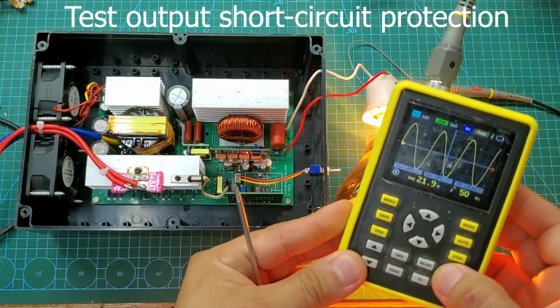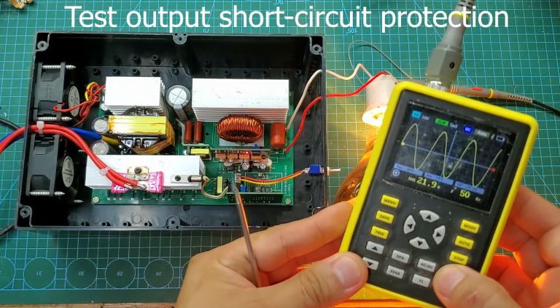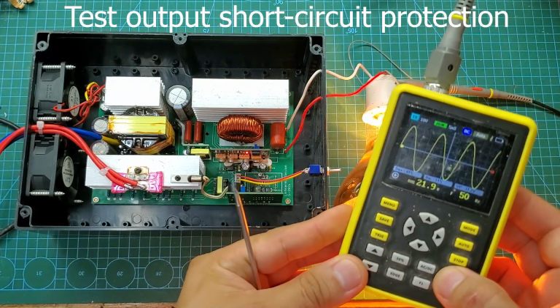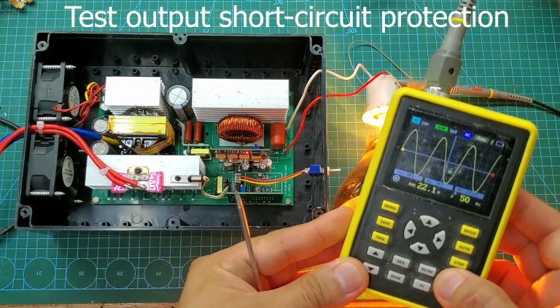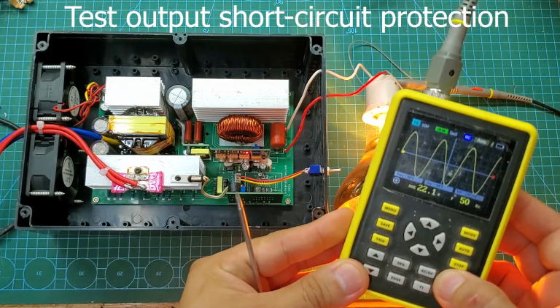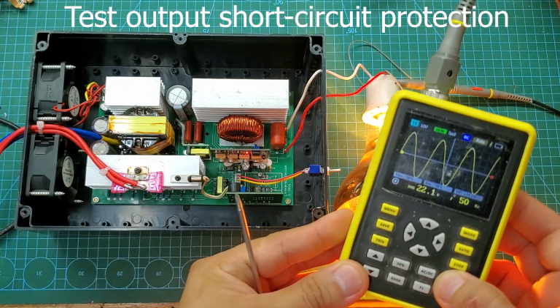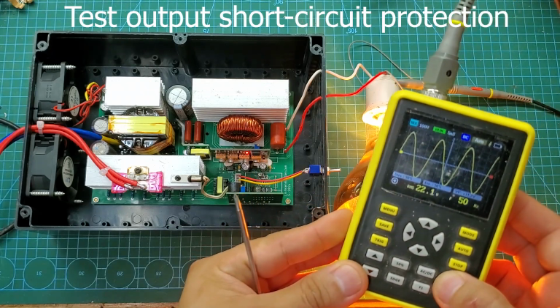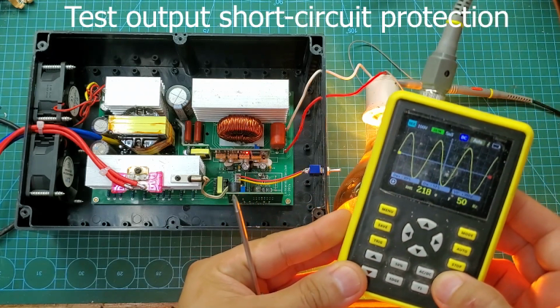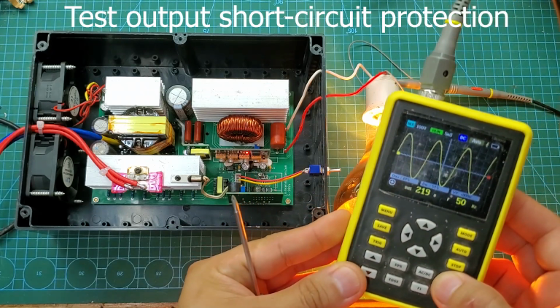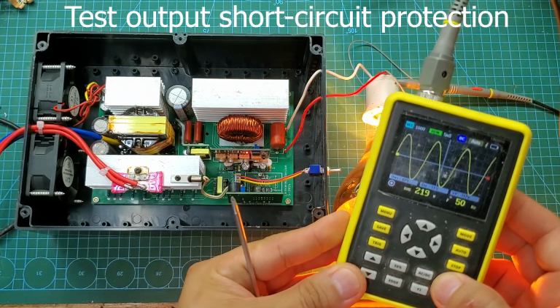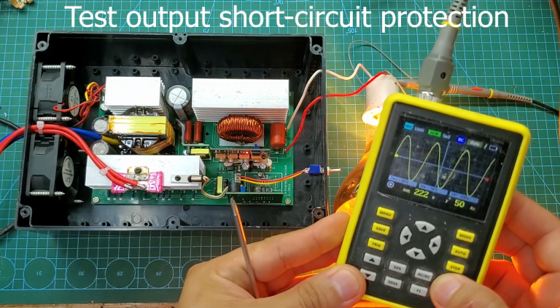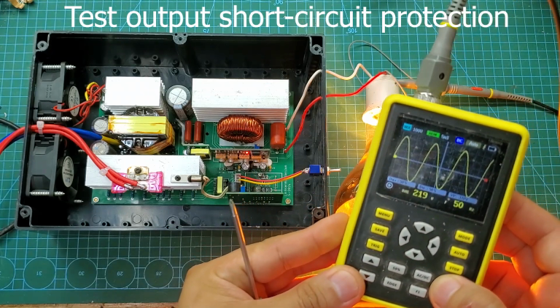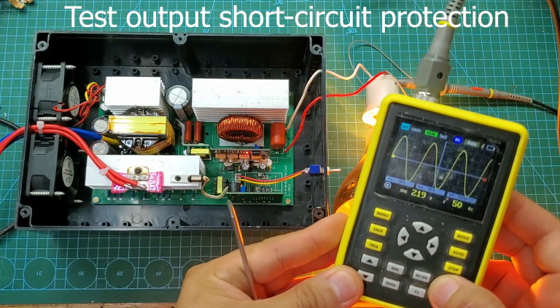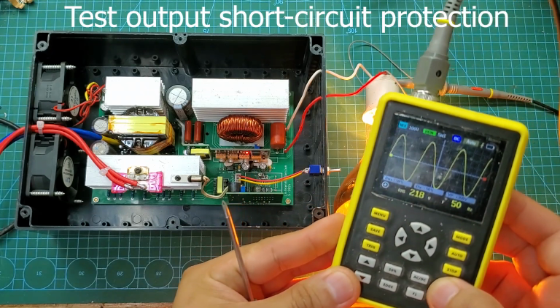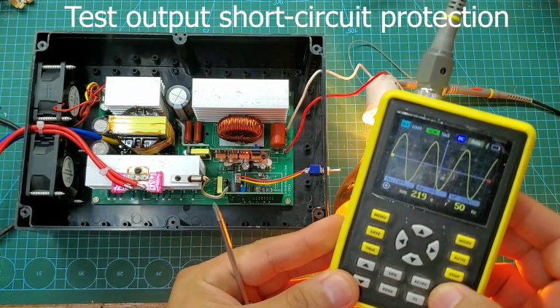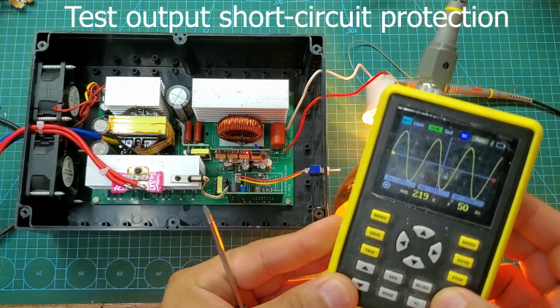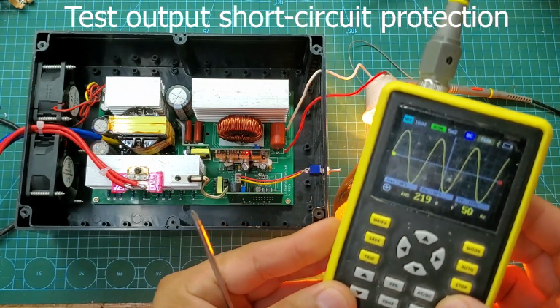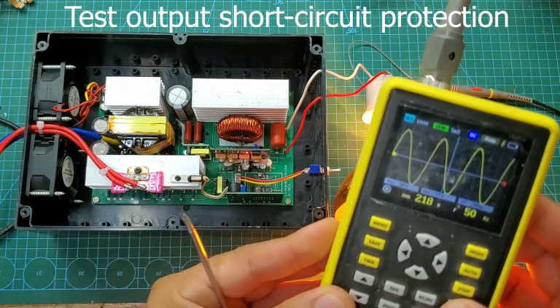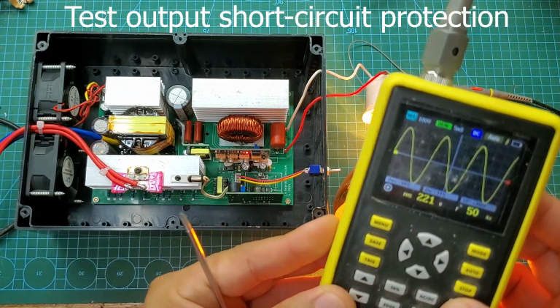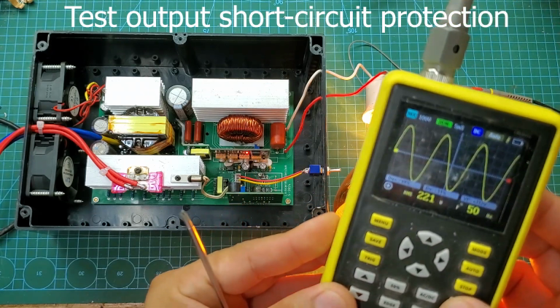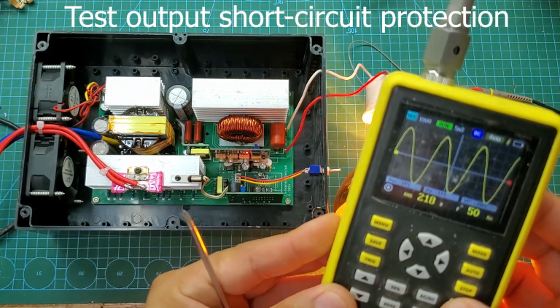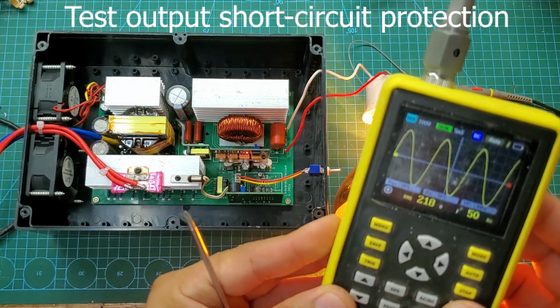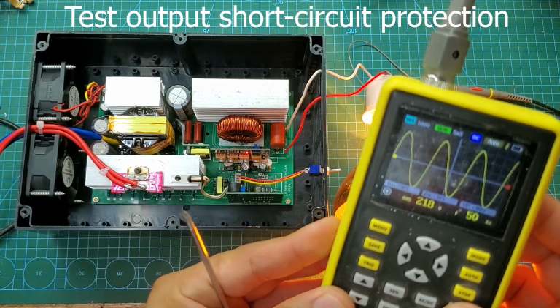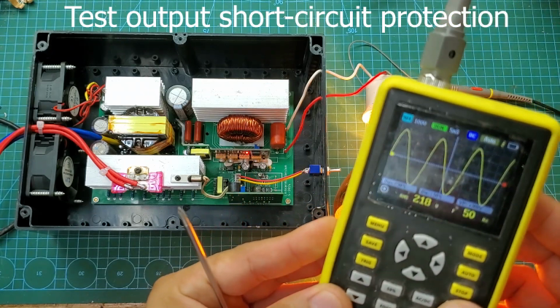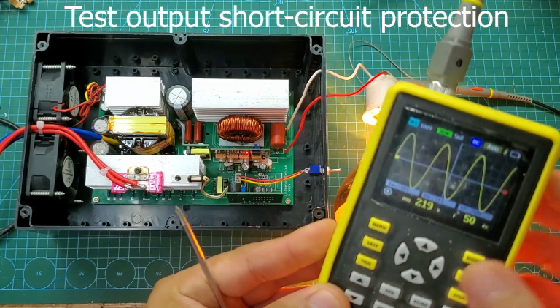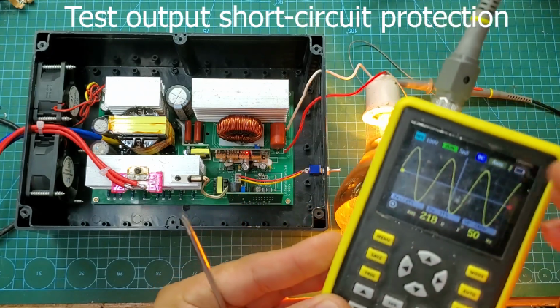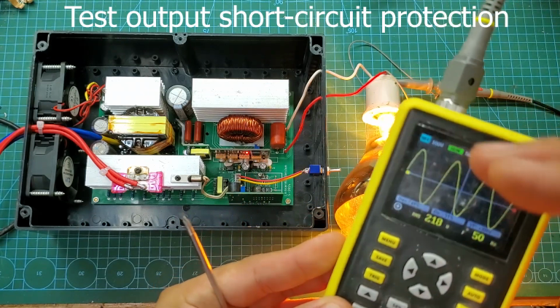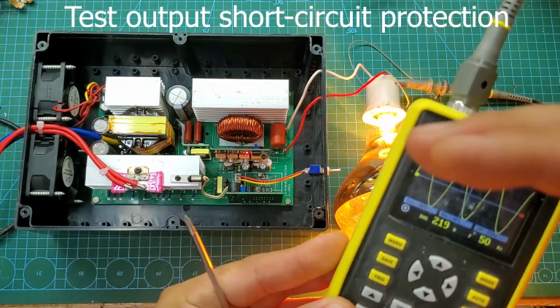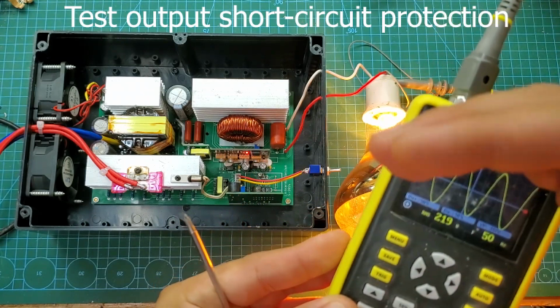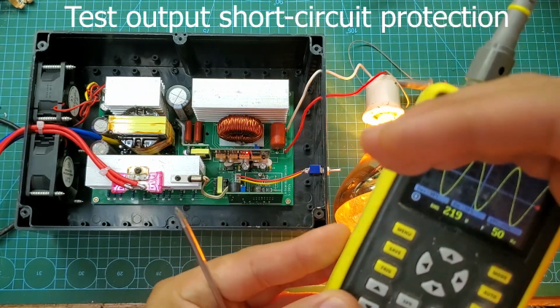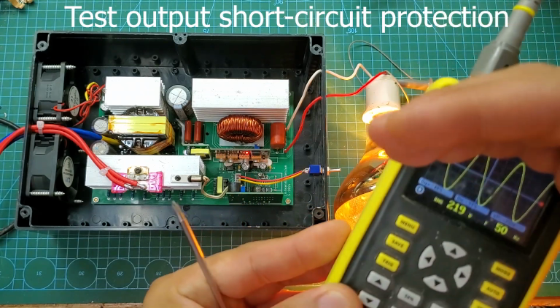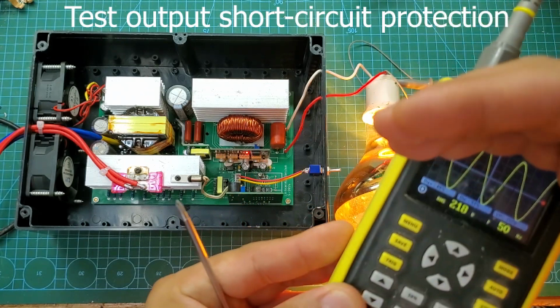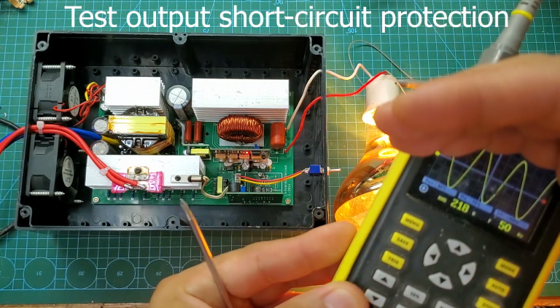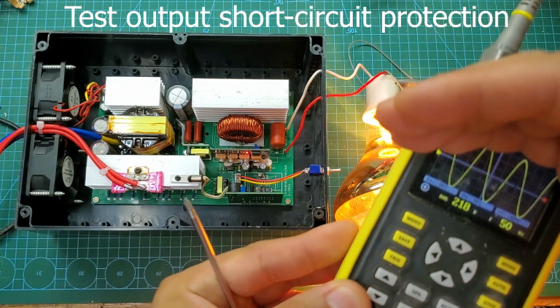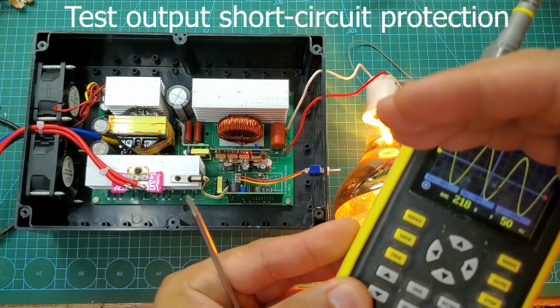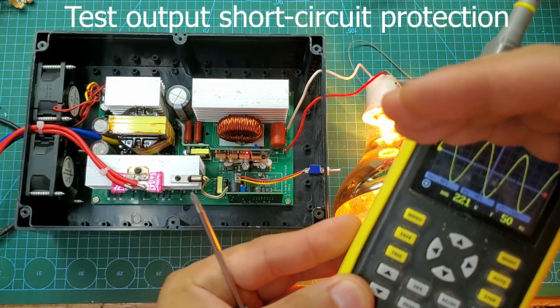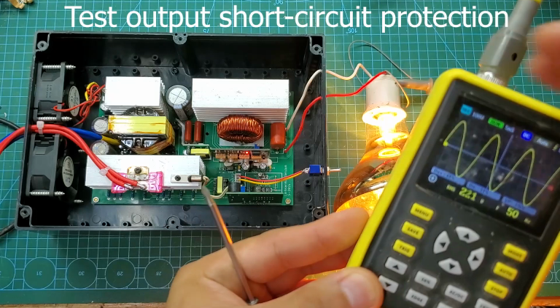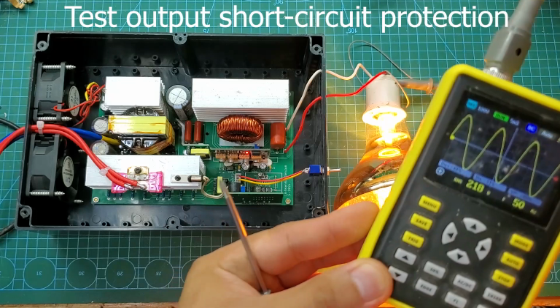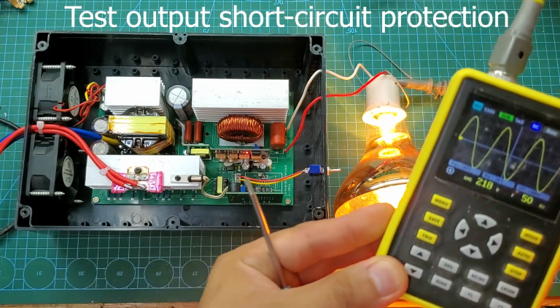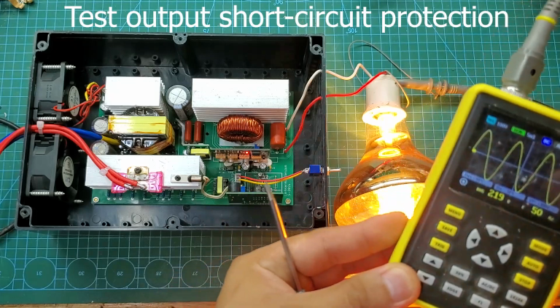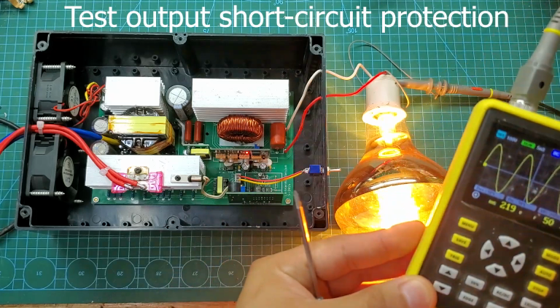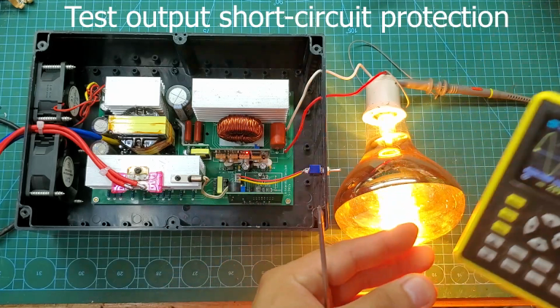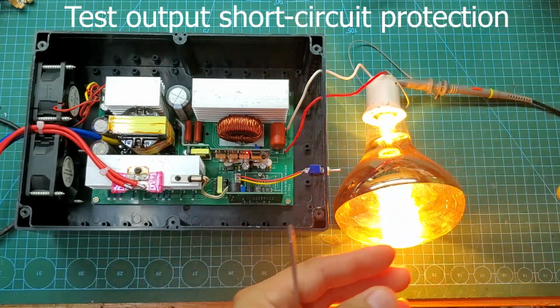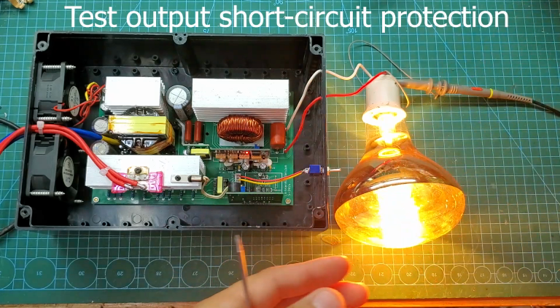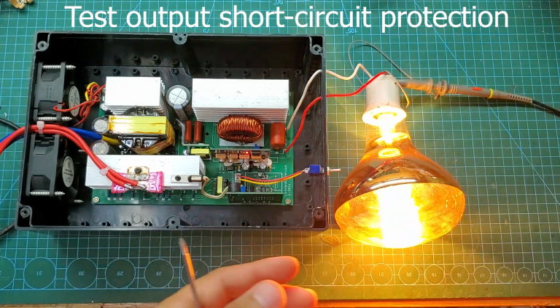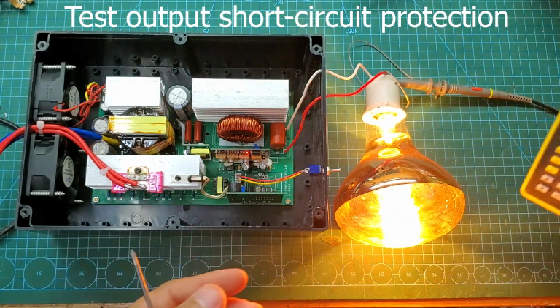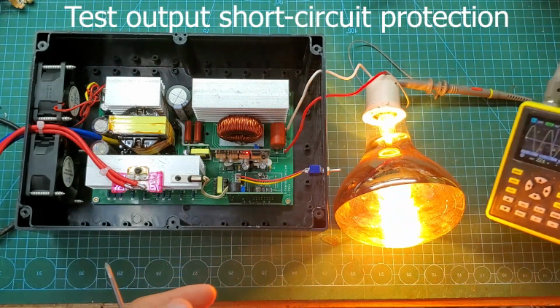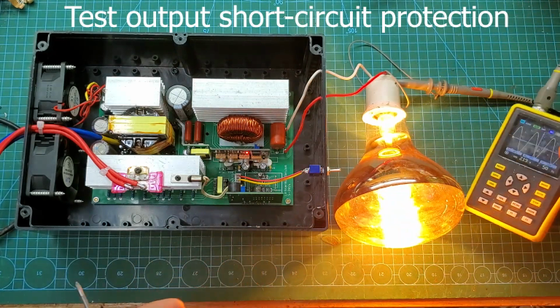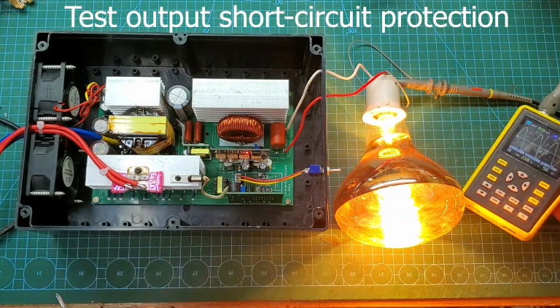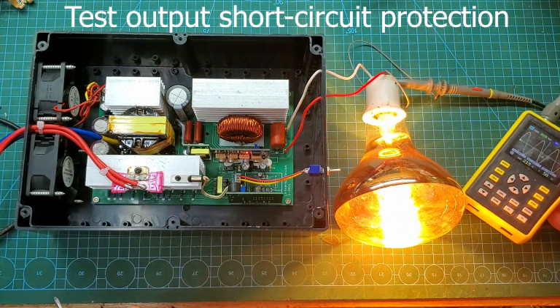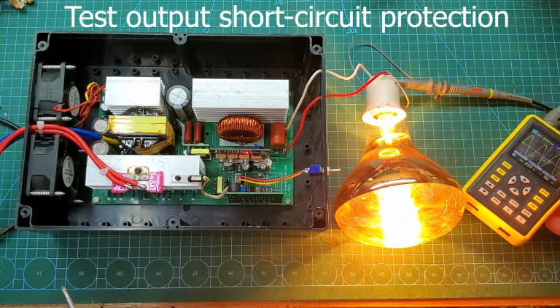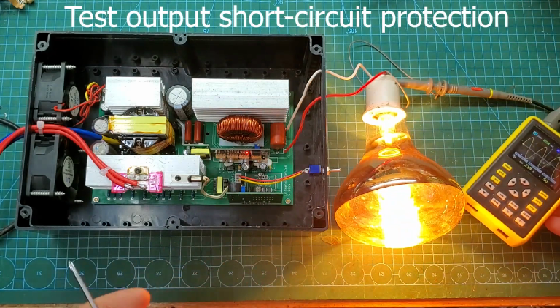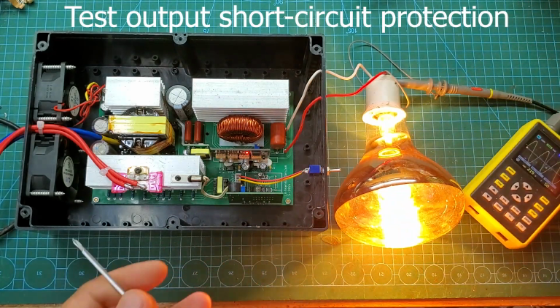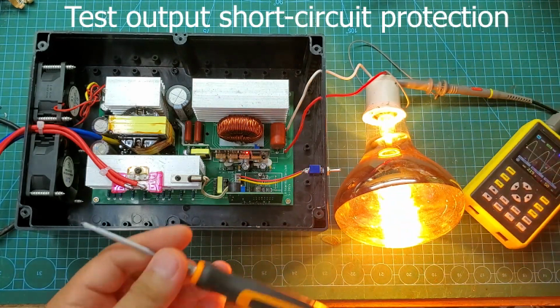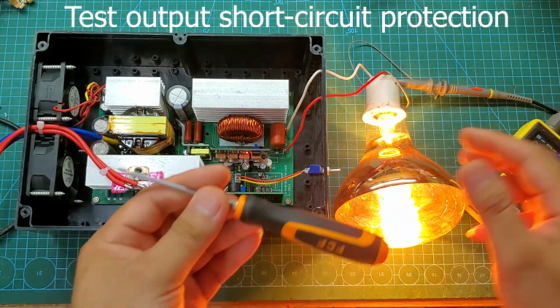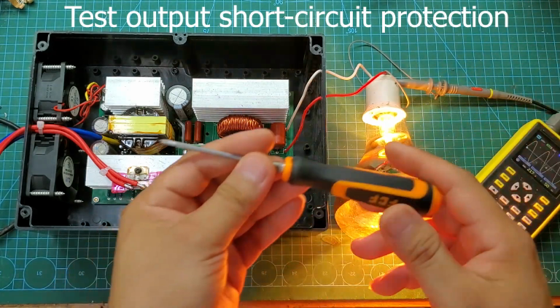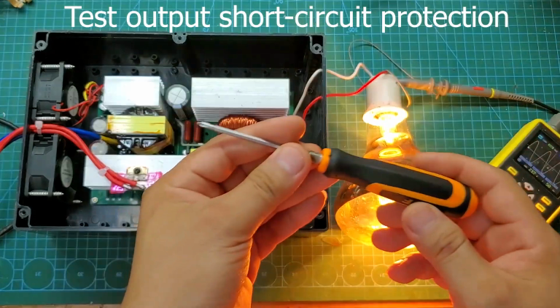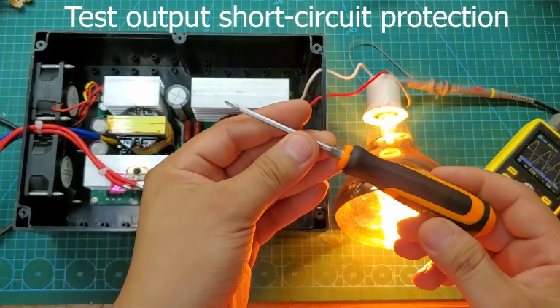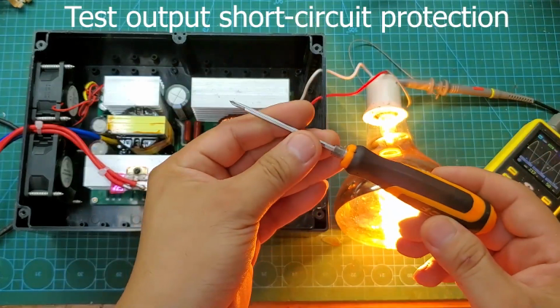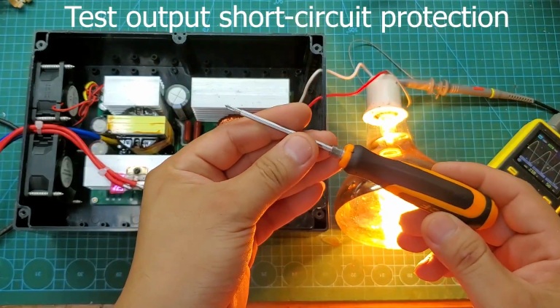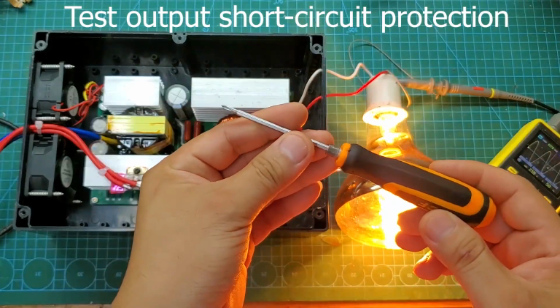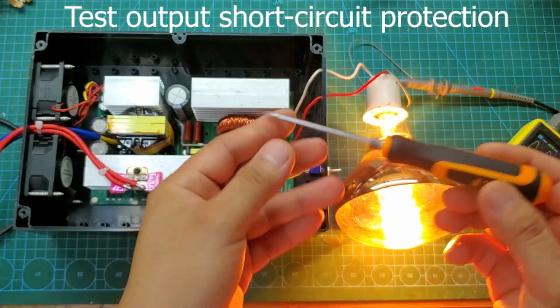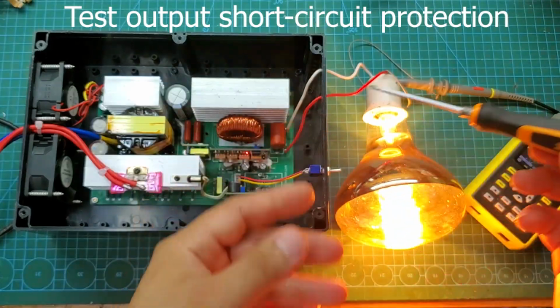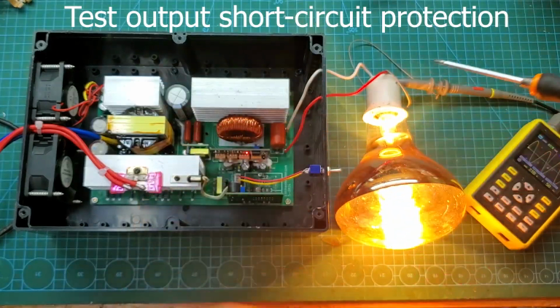This is a 1000-watt inverter with full protection functions. Additionally, it has output short circuit protection.